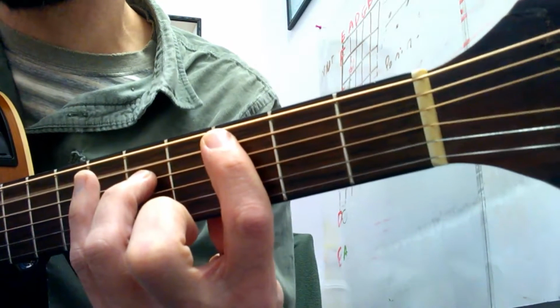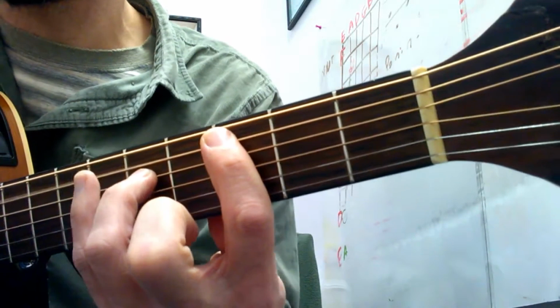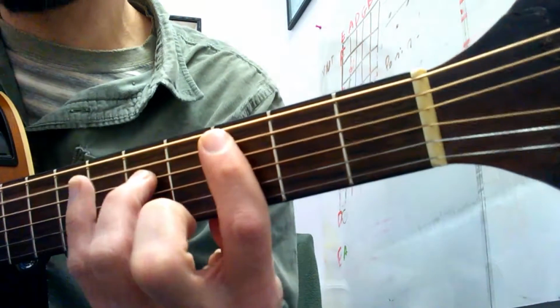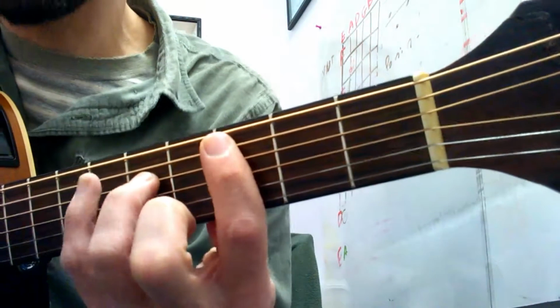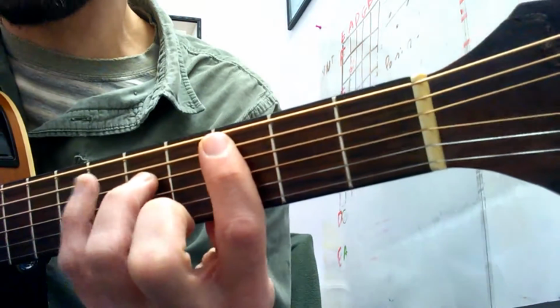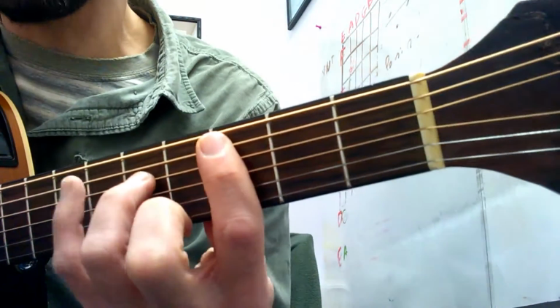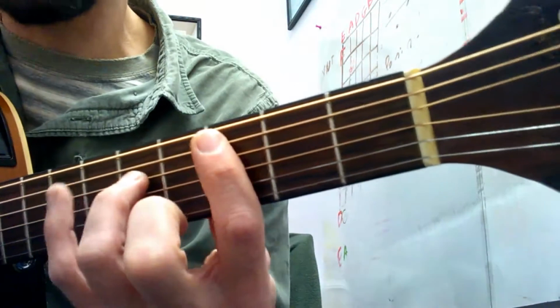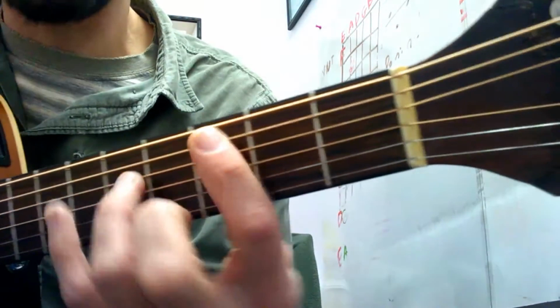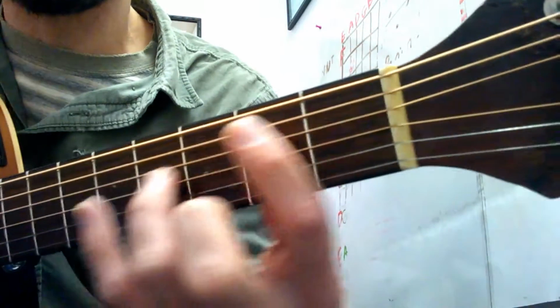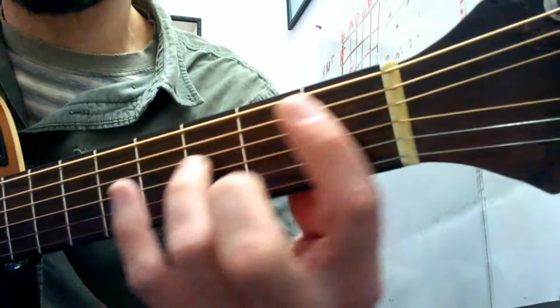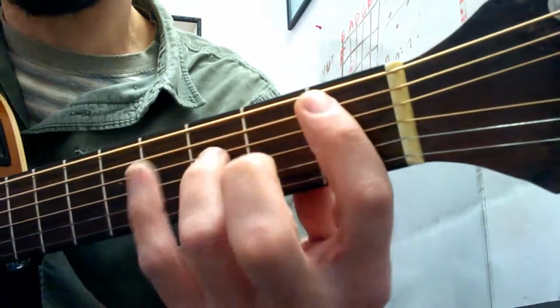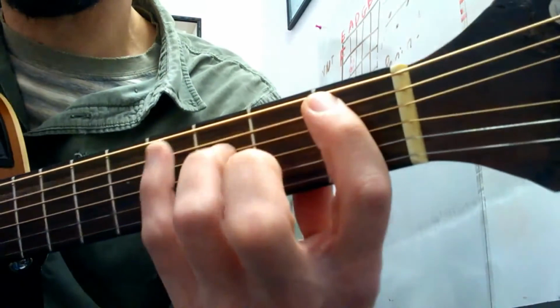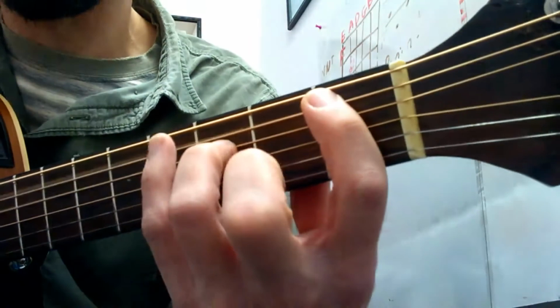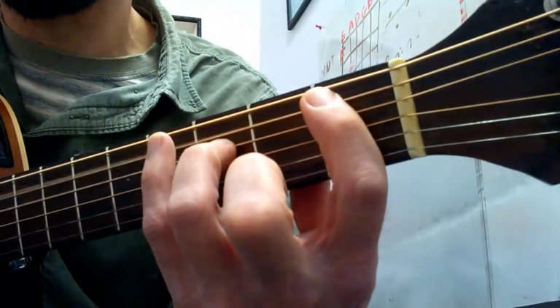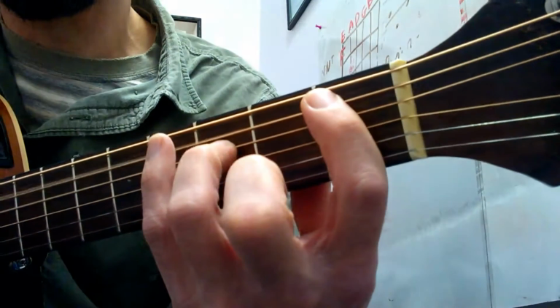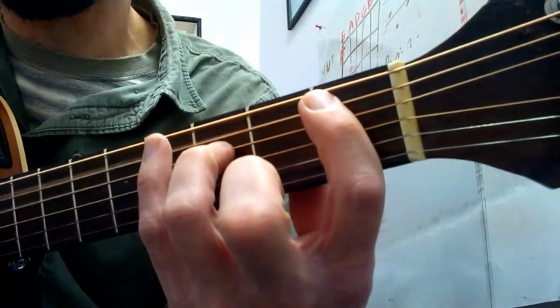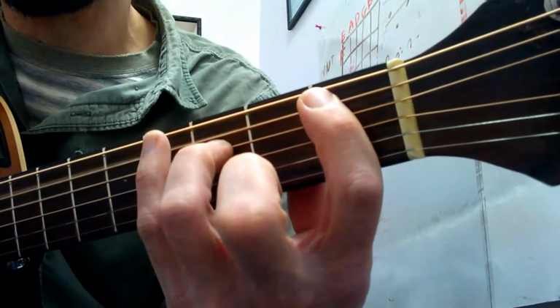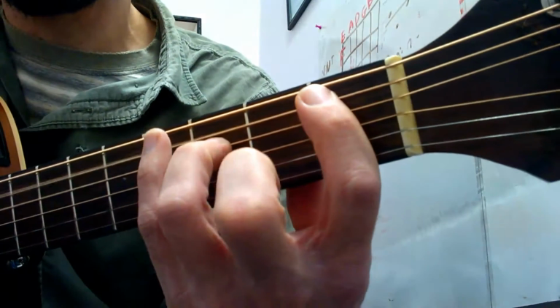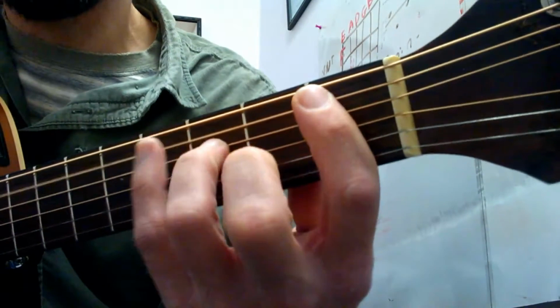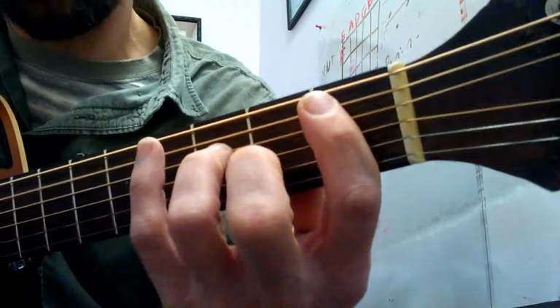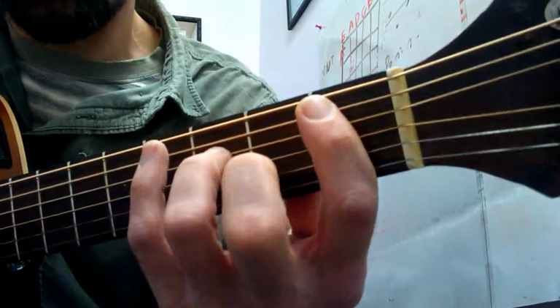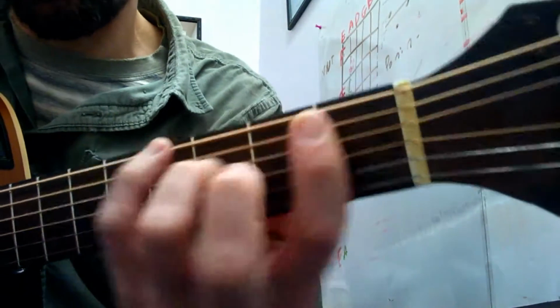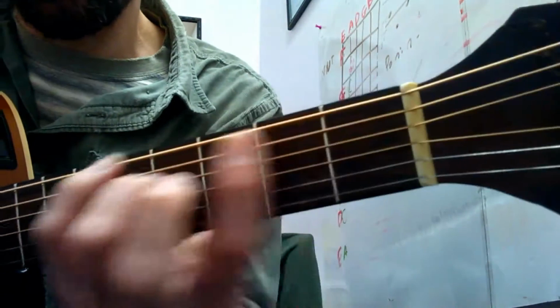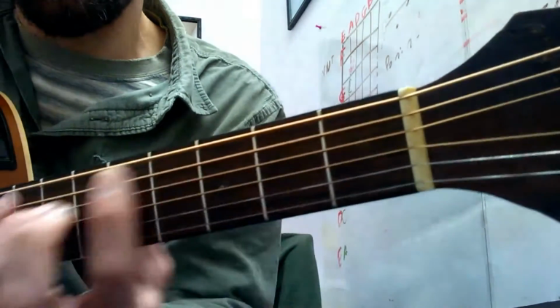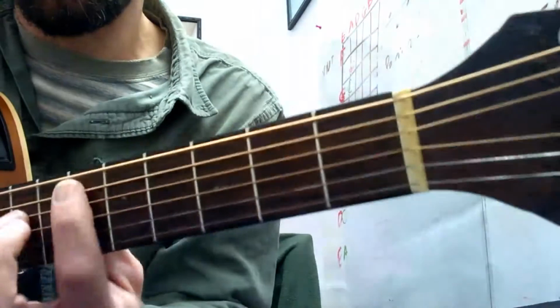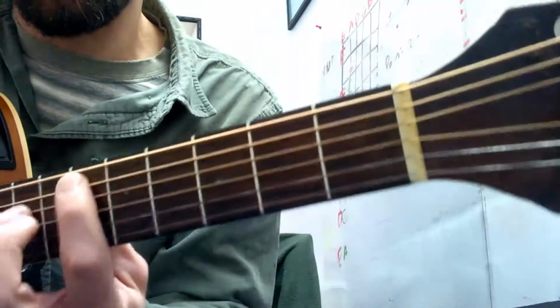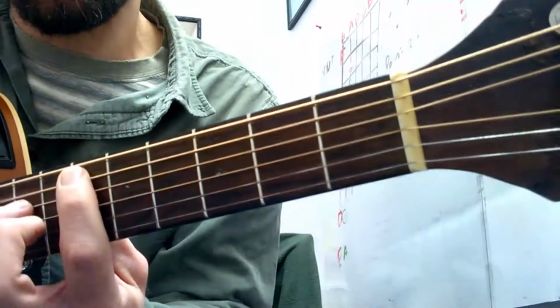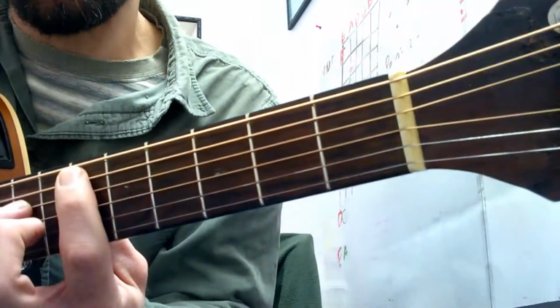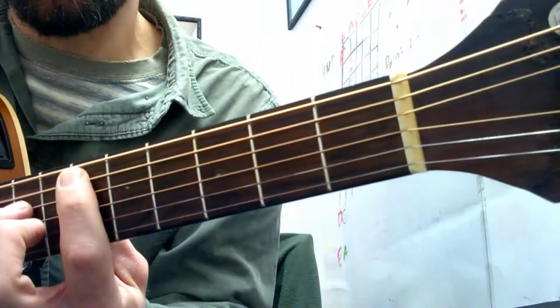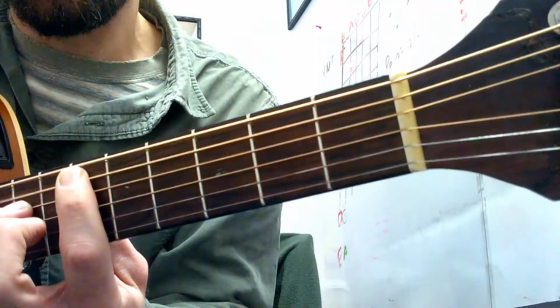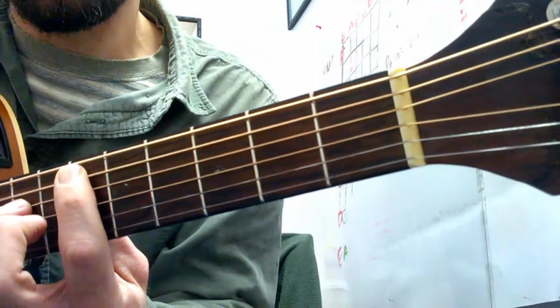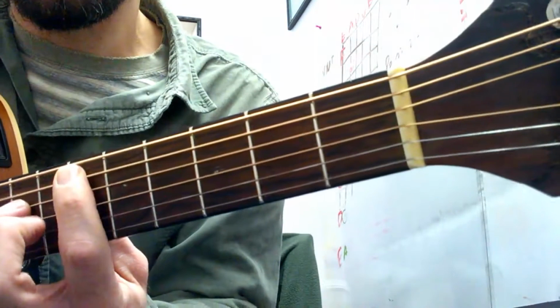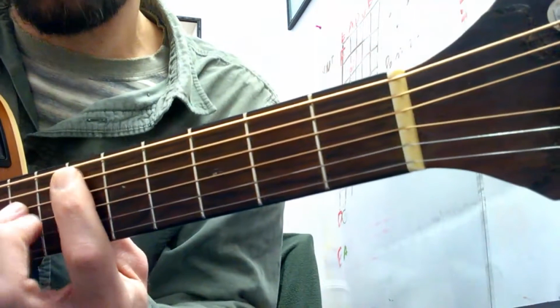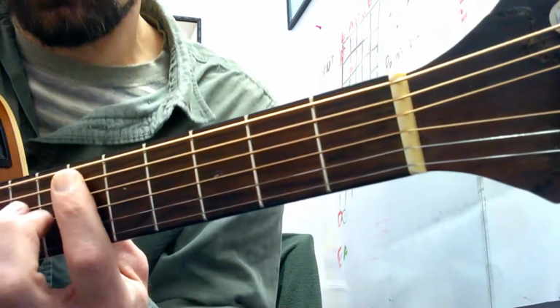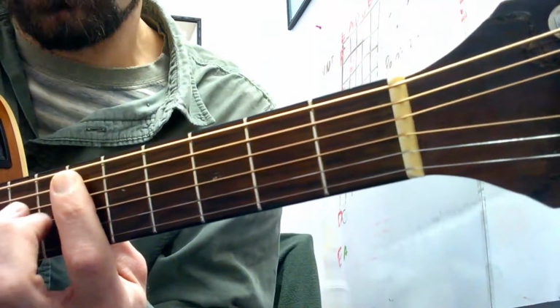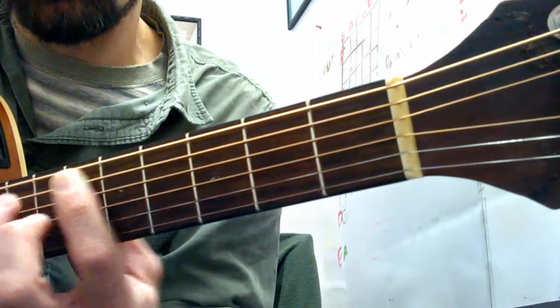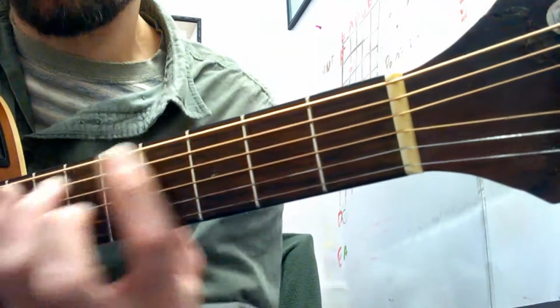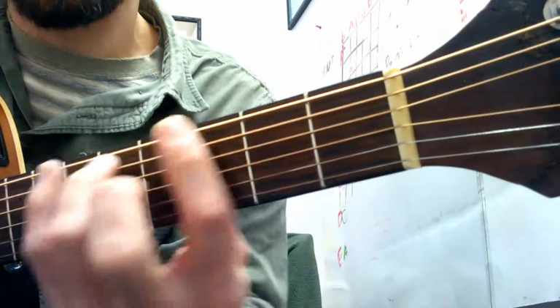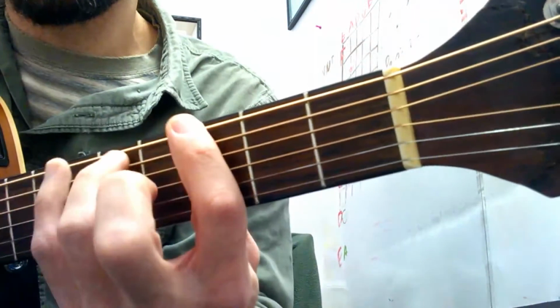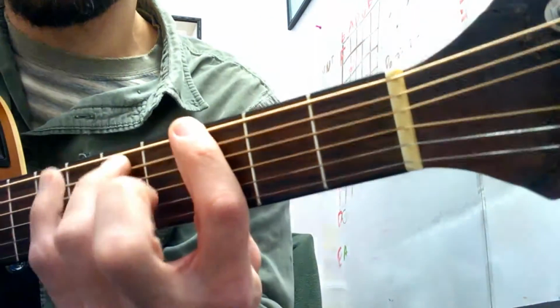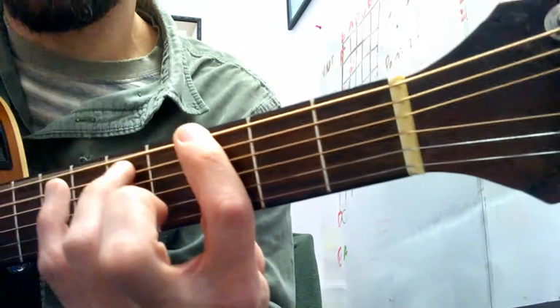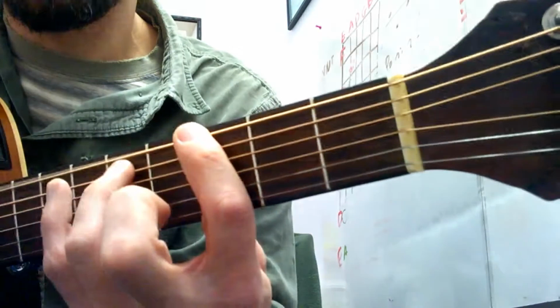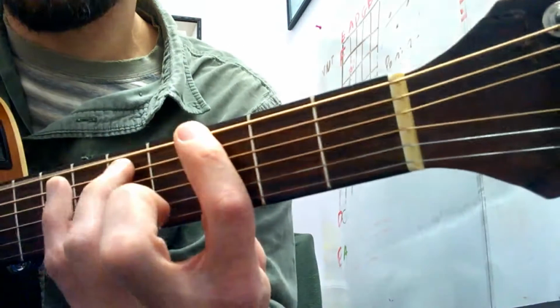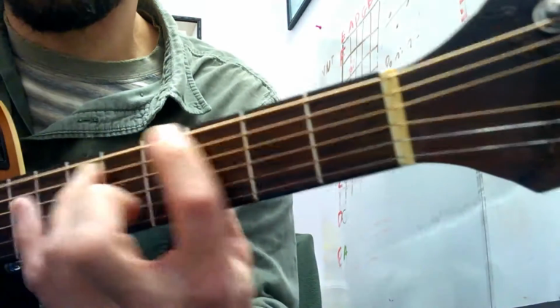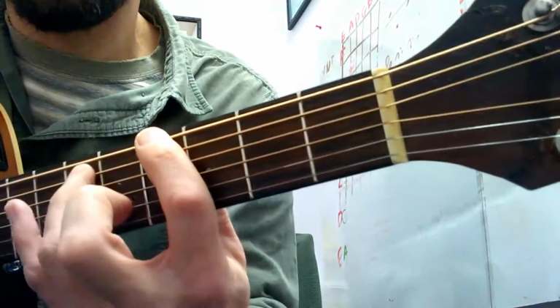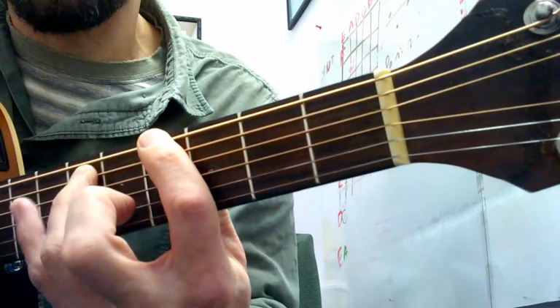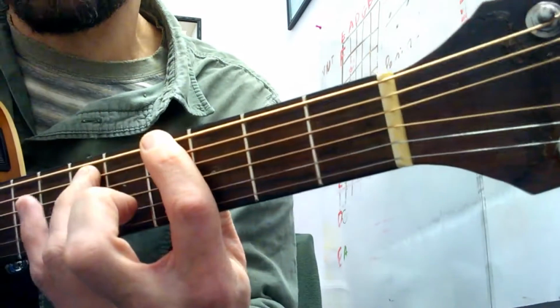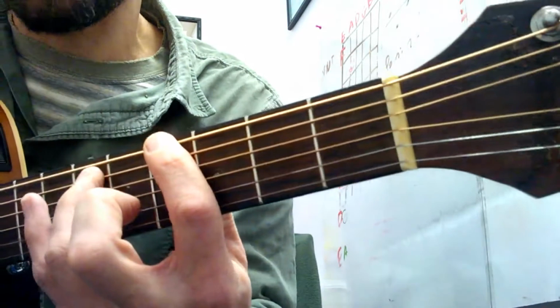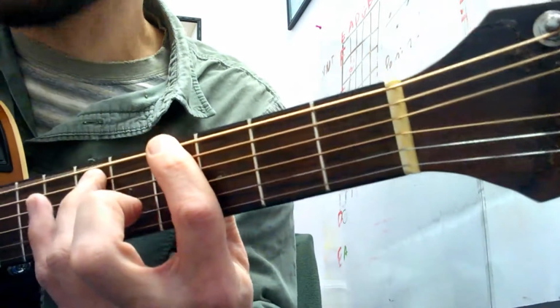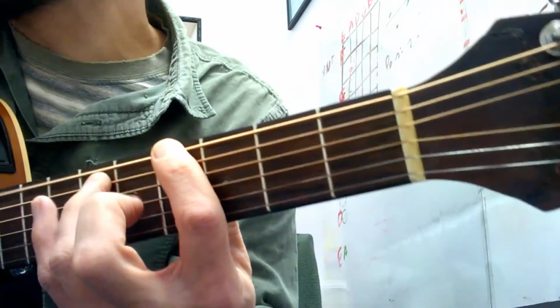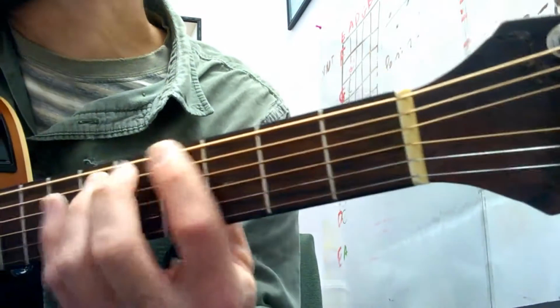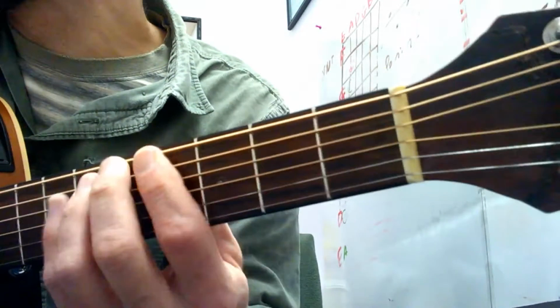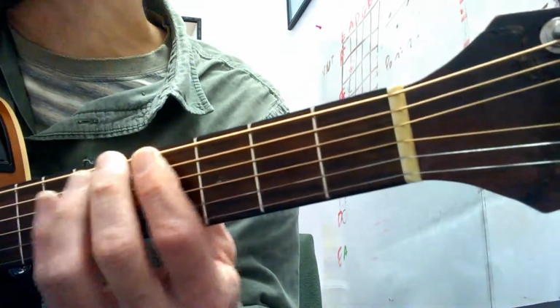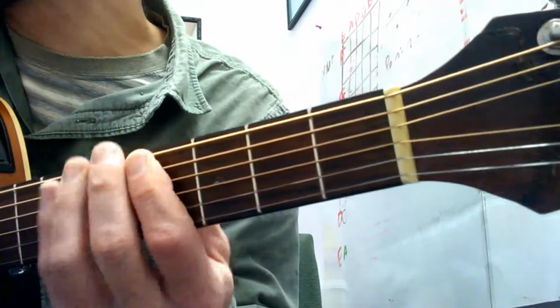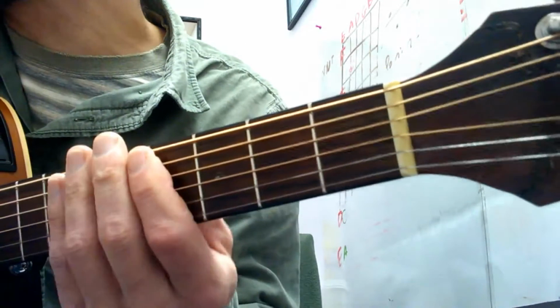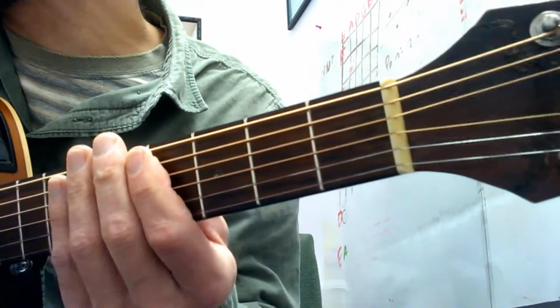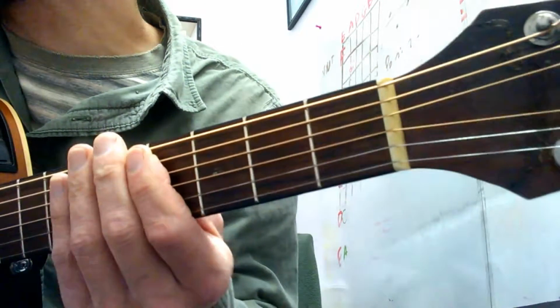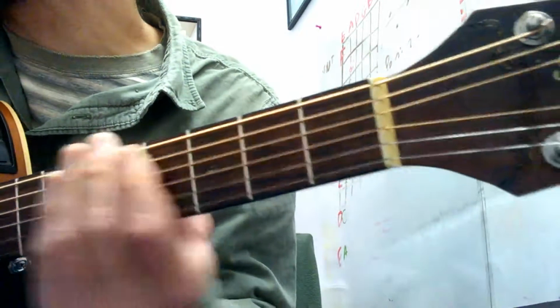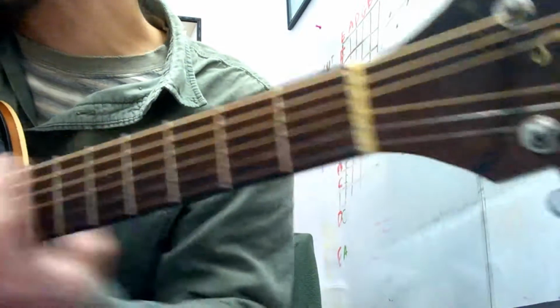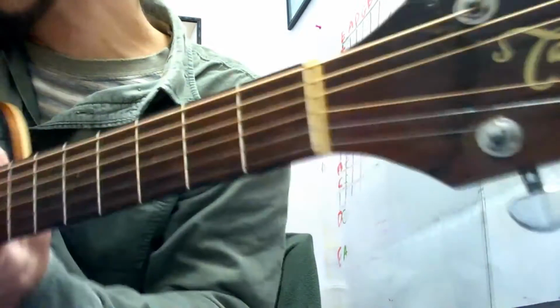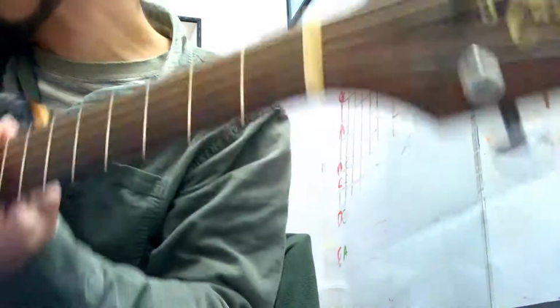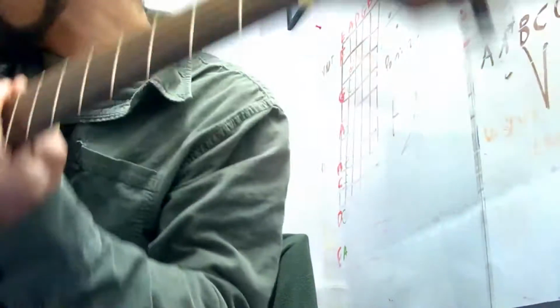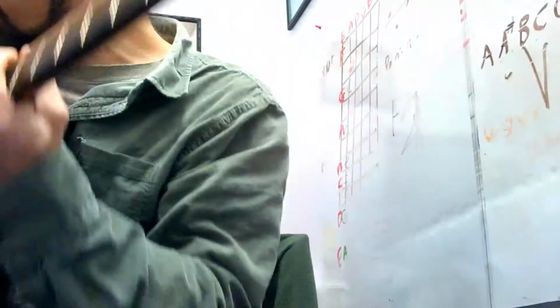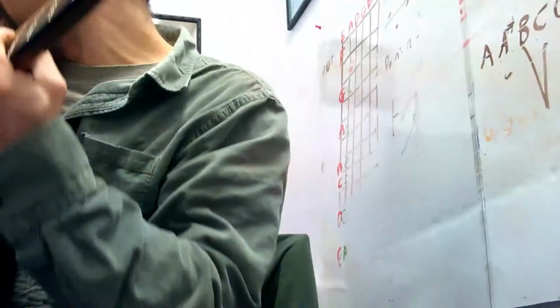A little lift, lift, lift. Don't play the third fret like I did at the end.